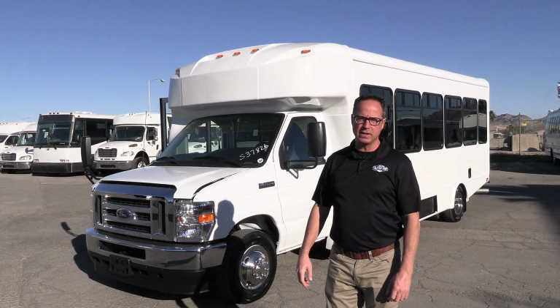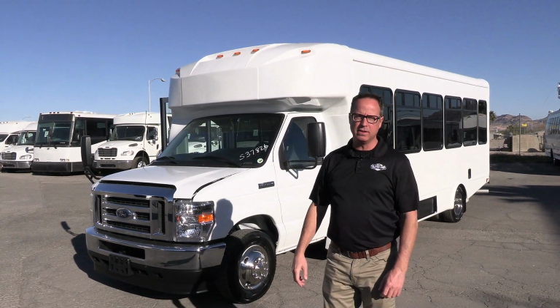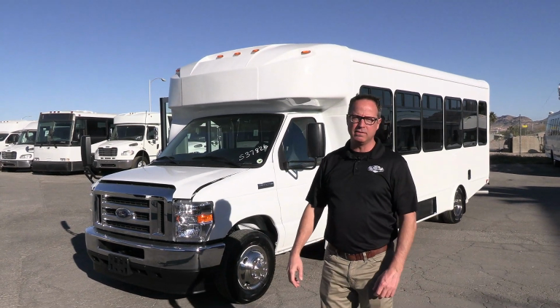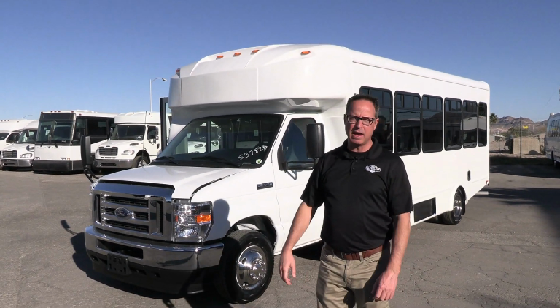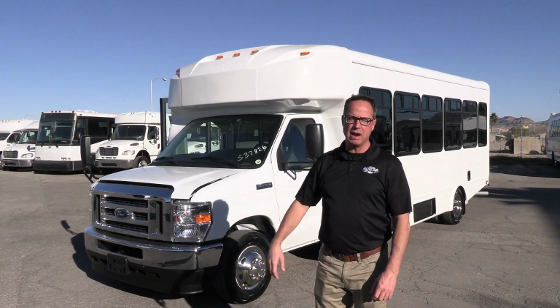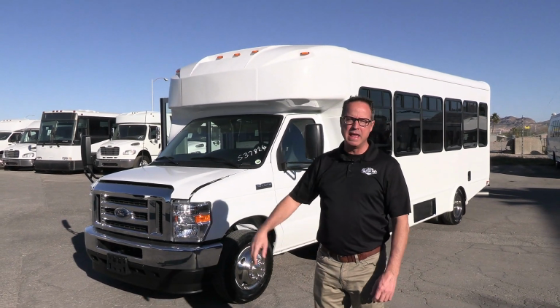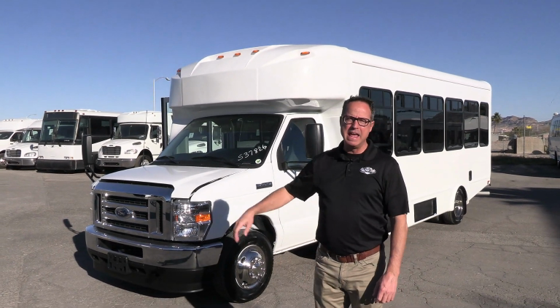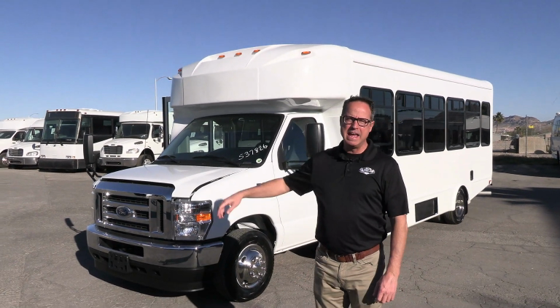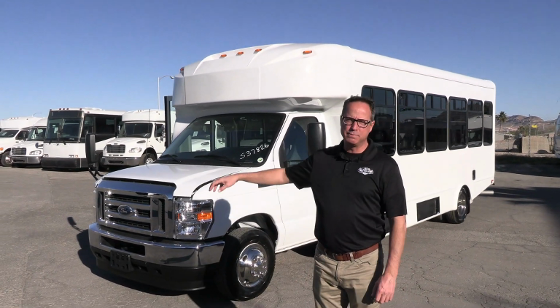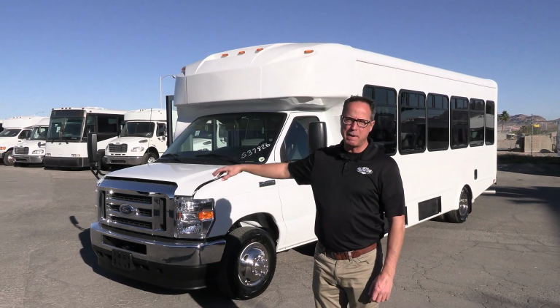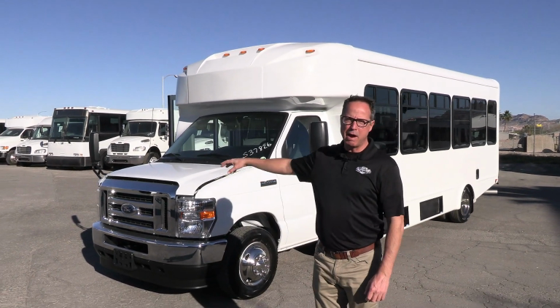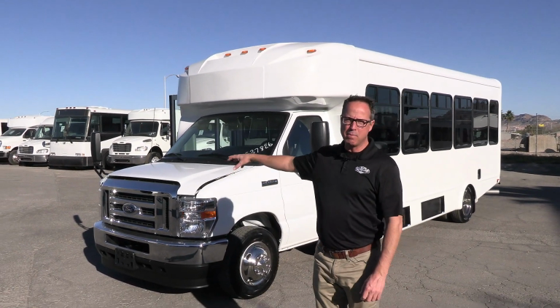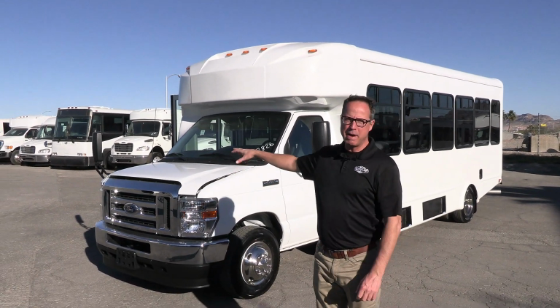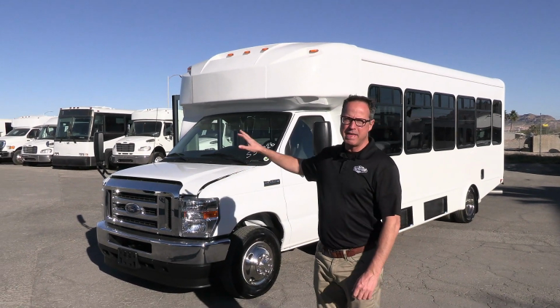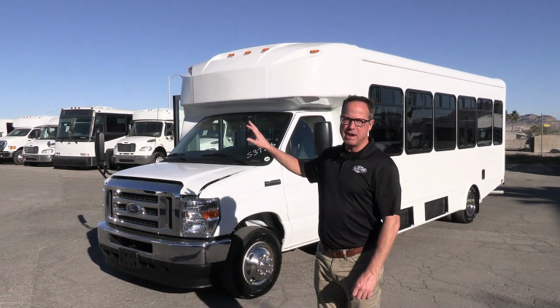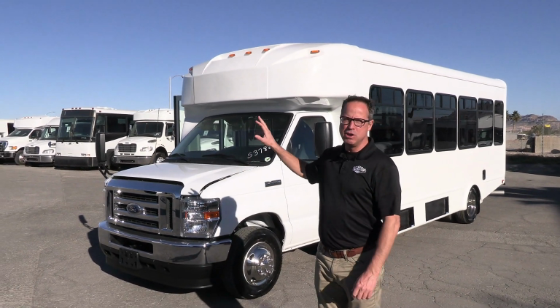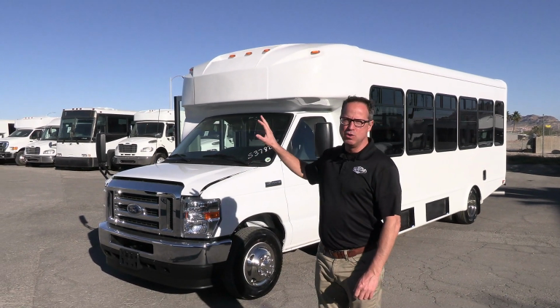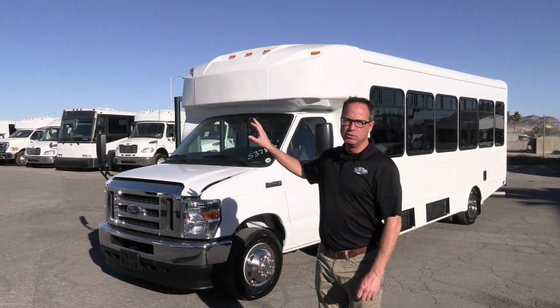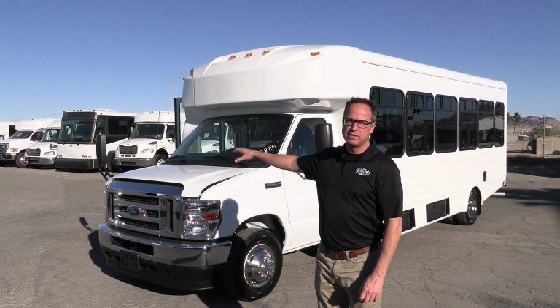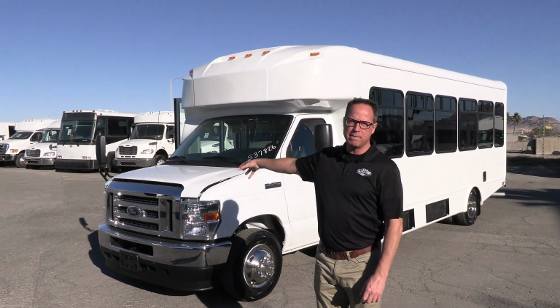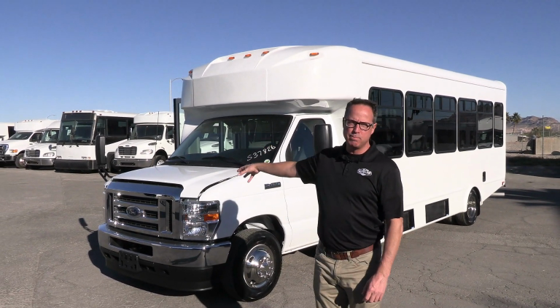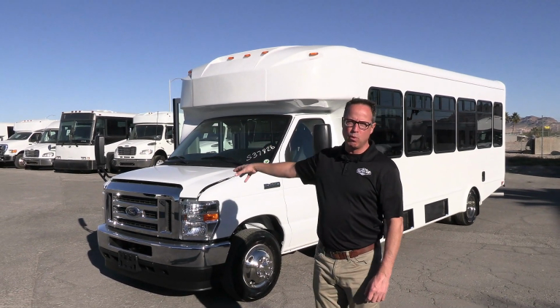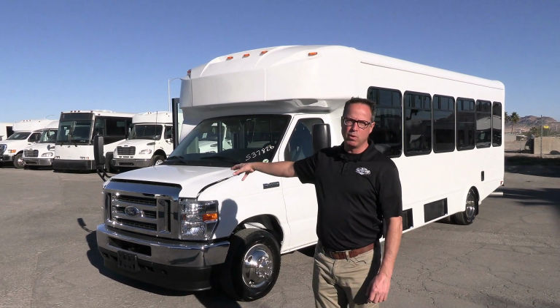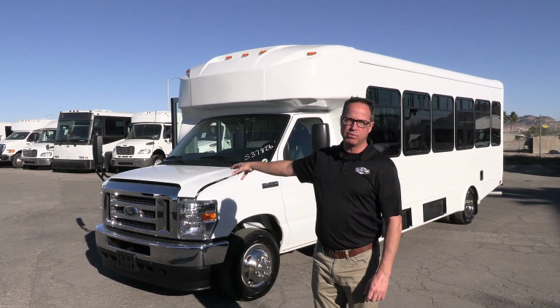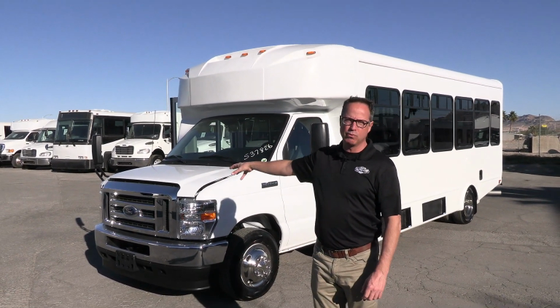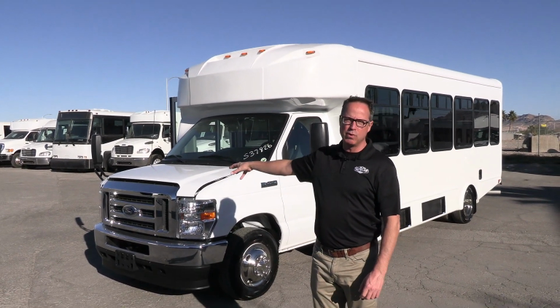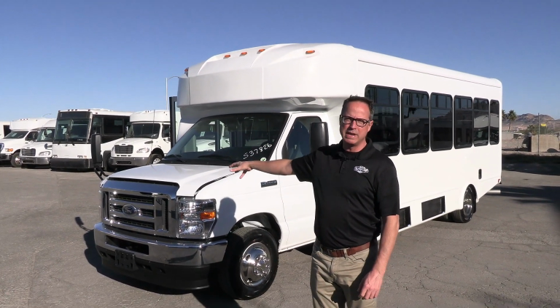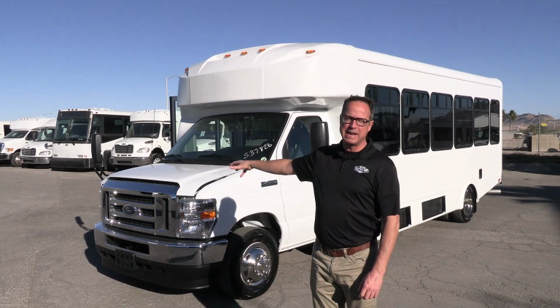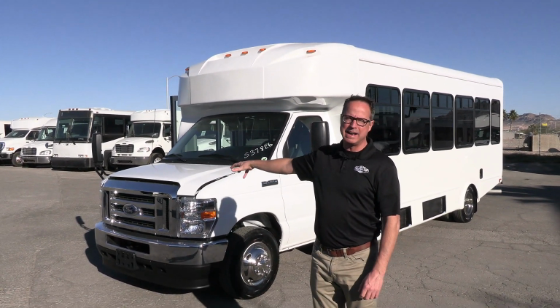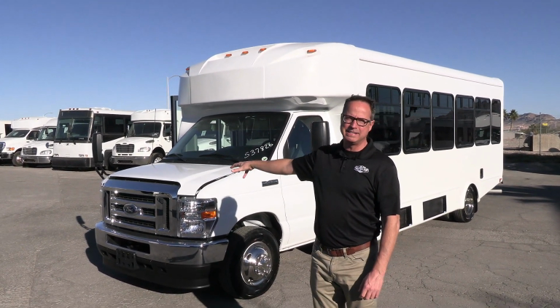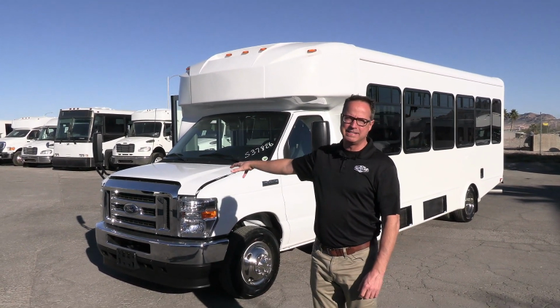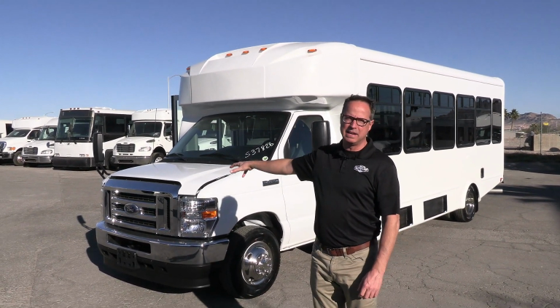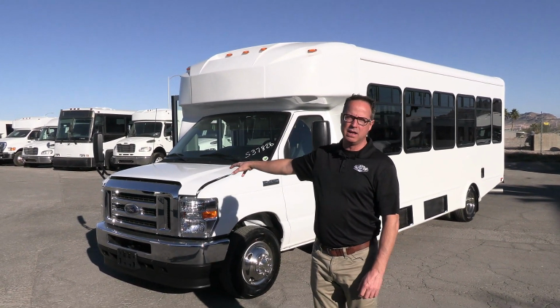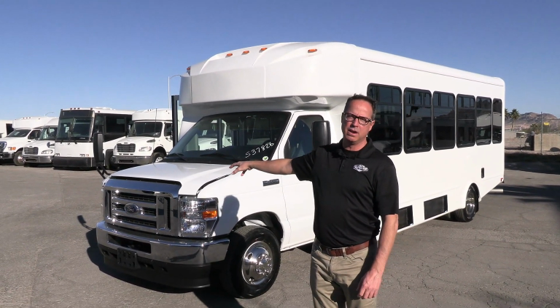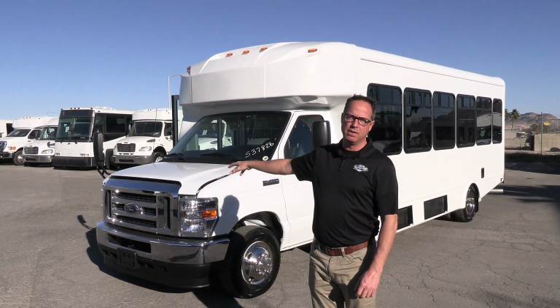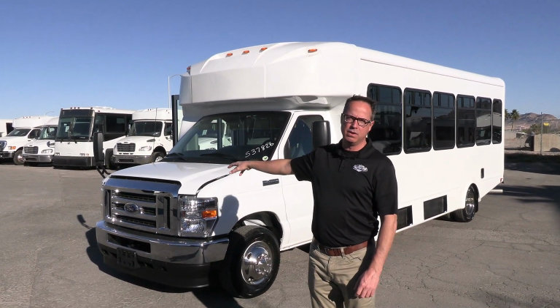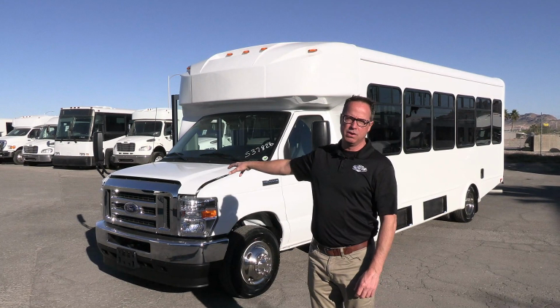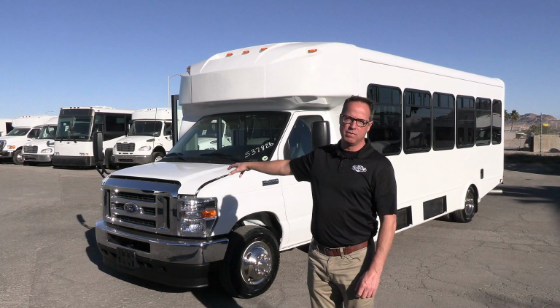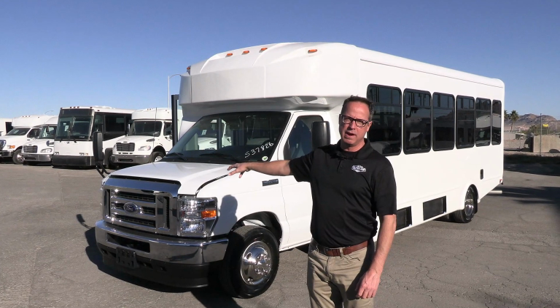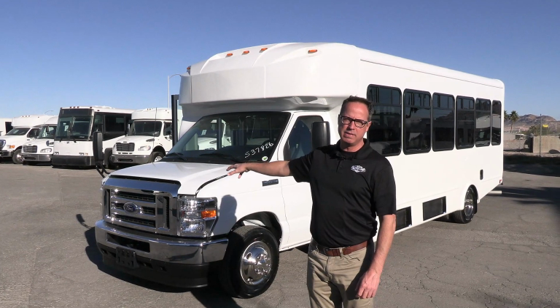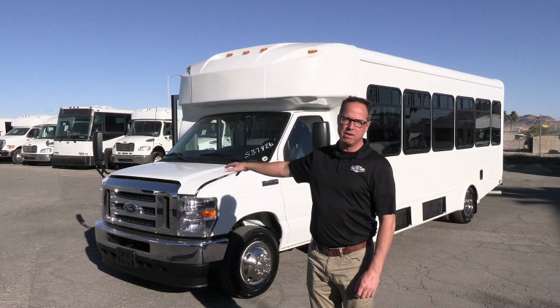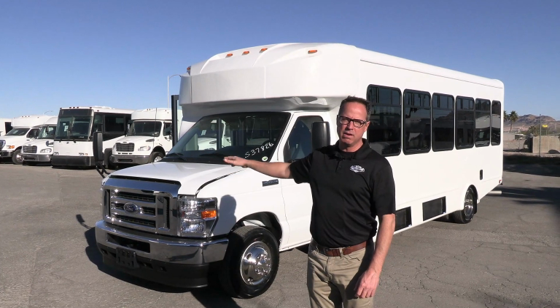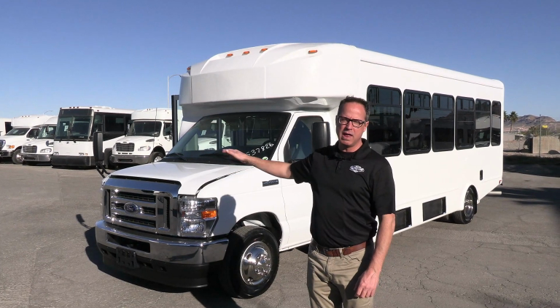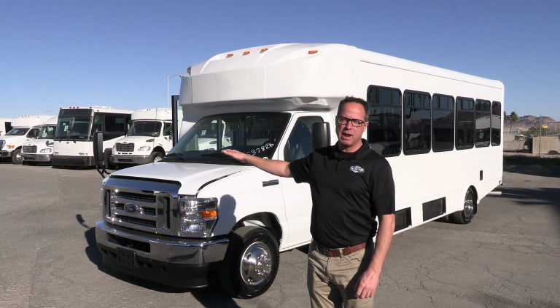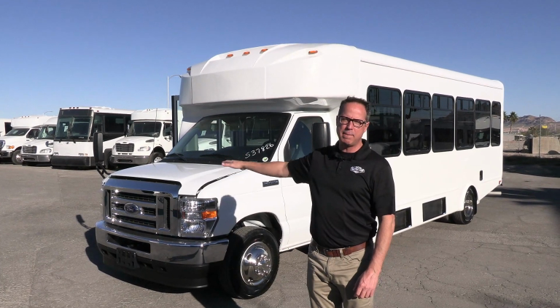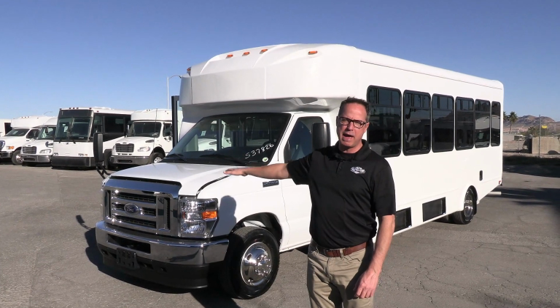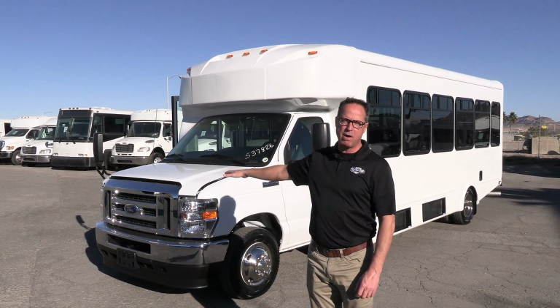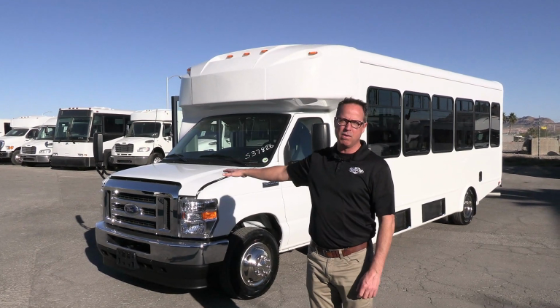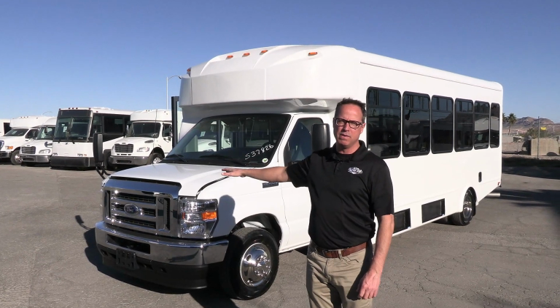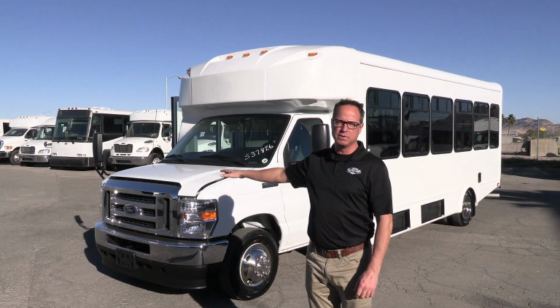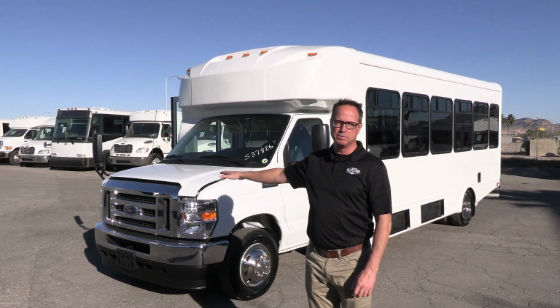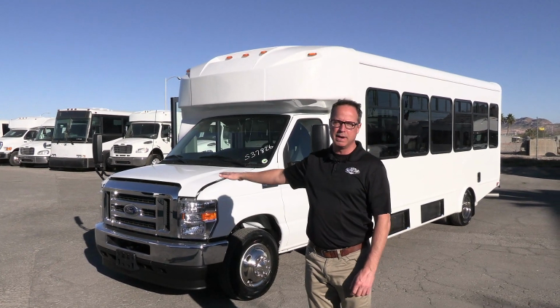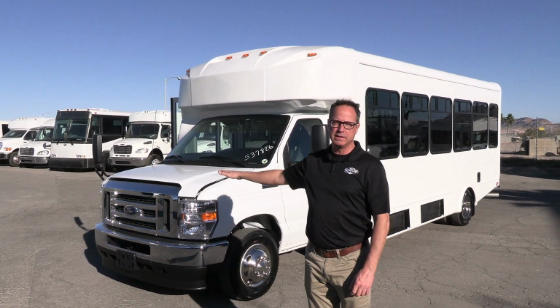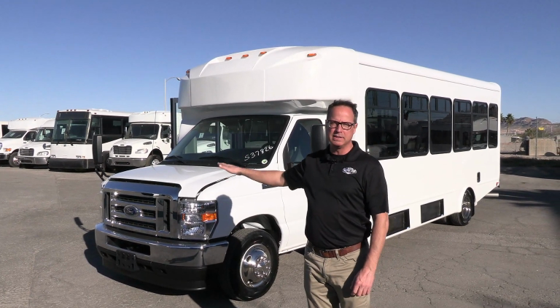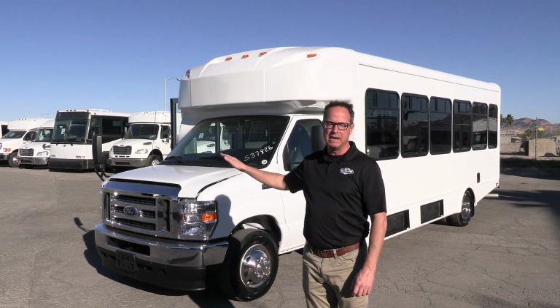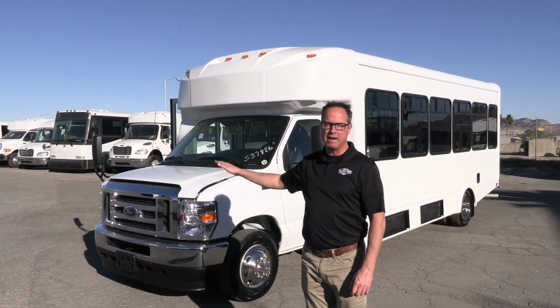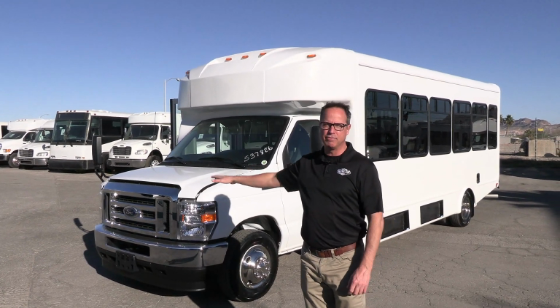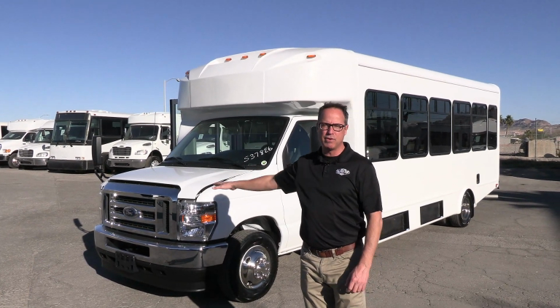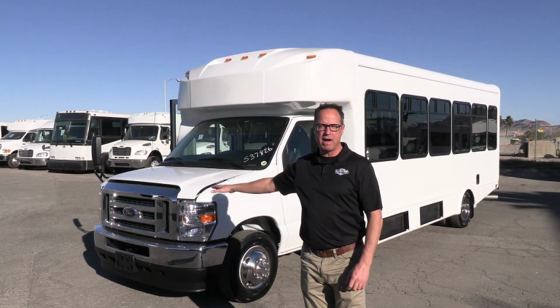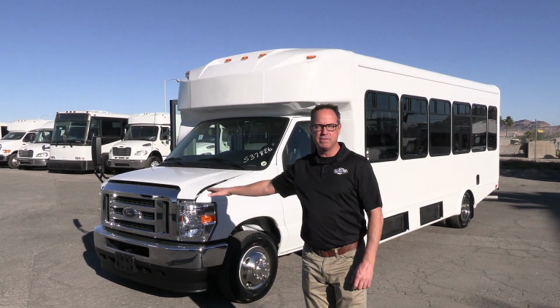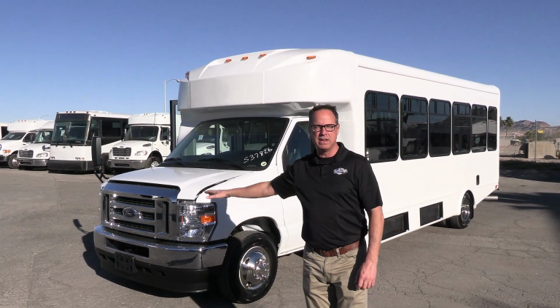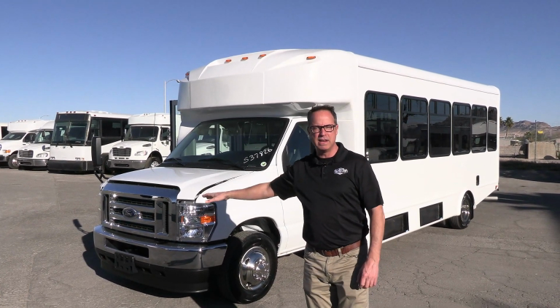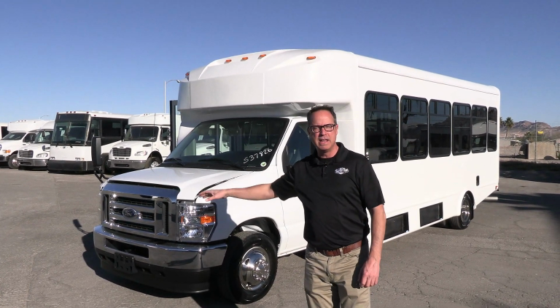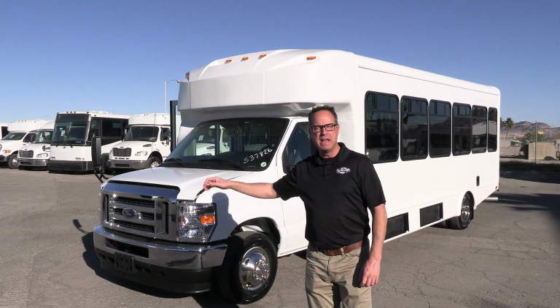Check this out — it's powered by that new 7.3 Godzilla under the hood right there. A lot of power on this bus, love driving it.